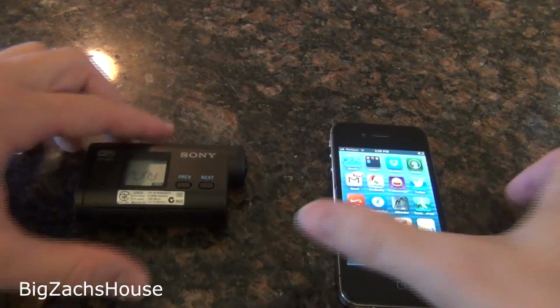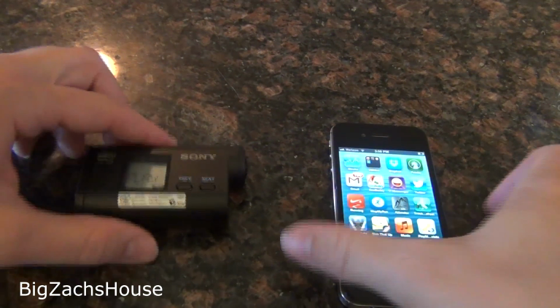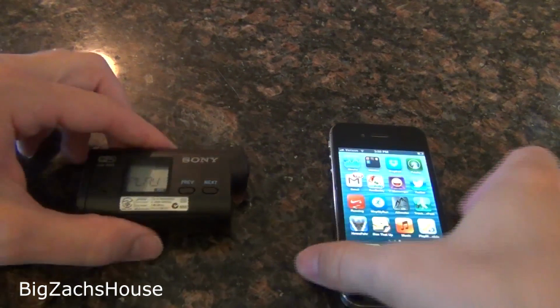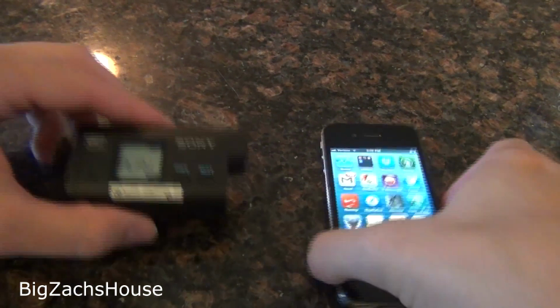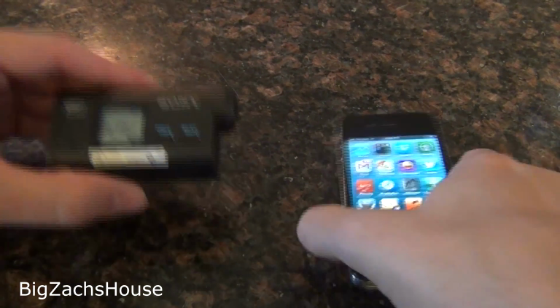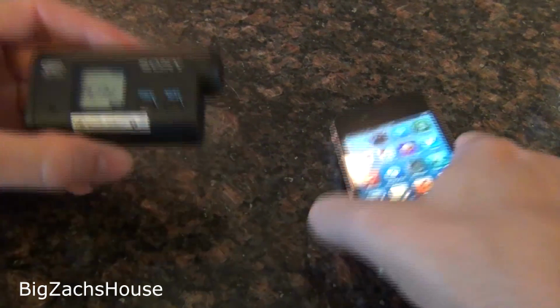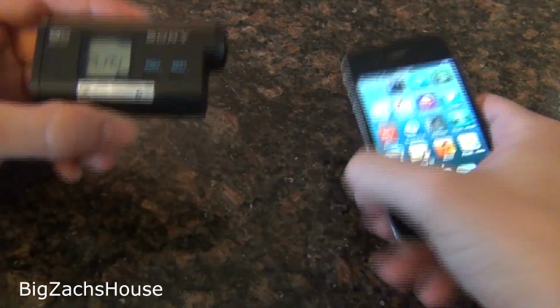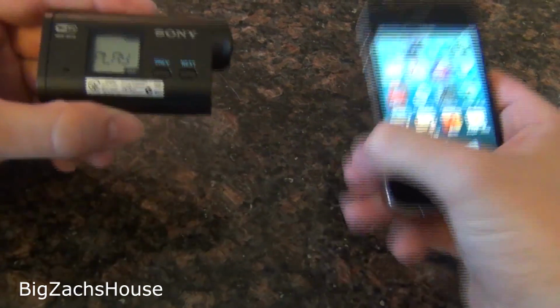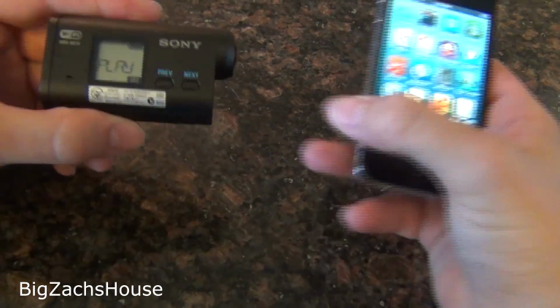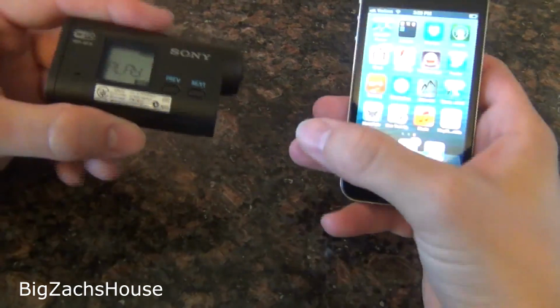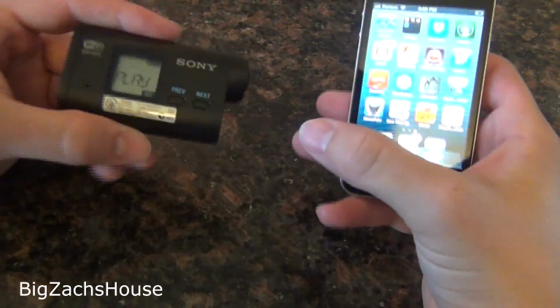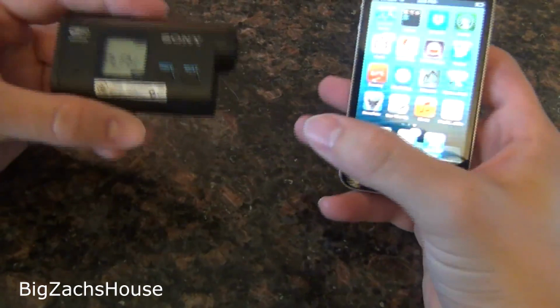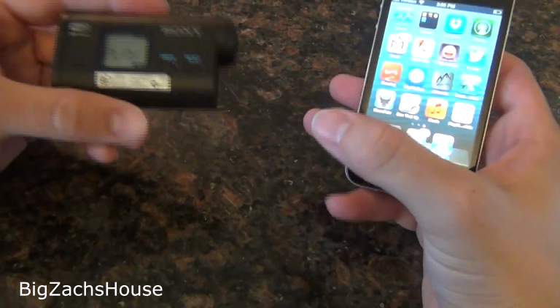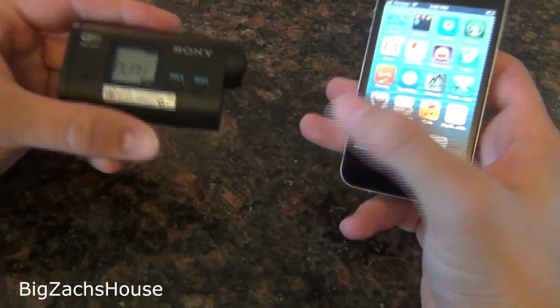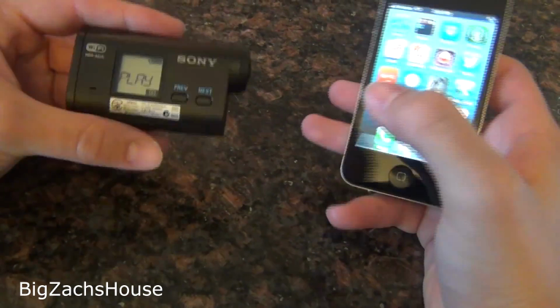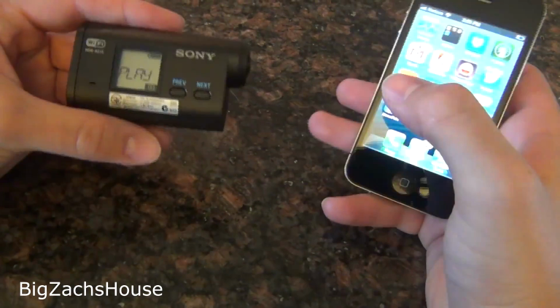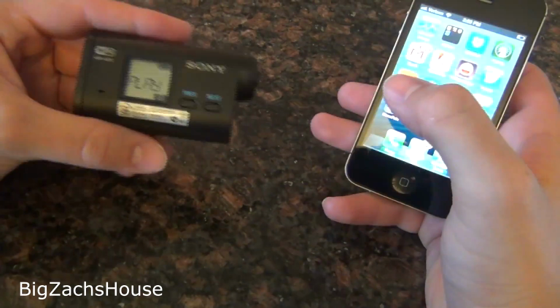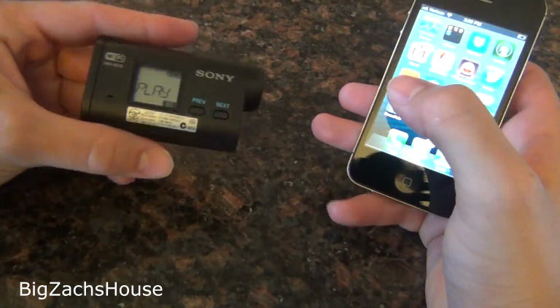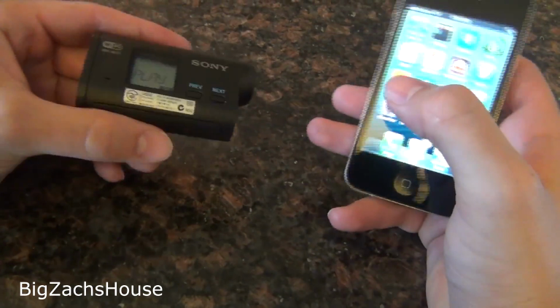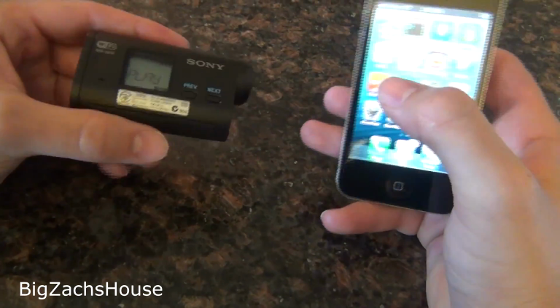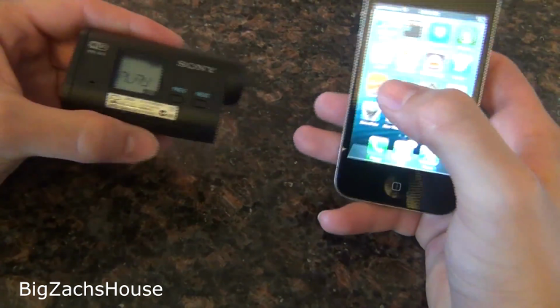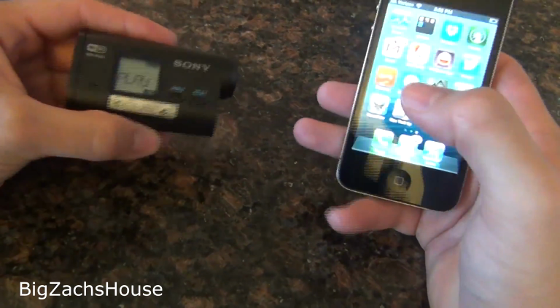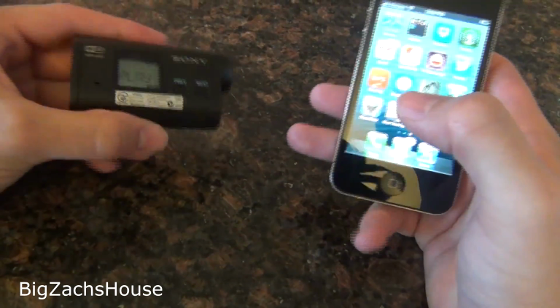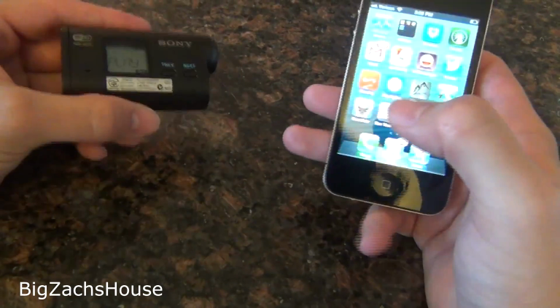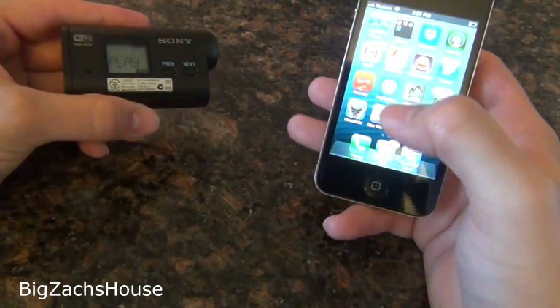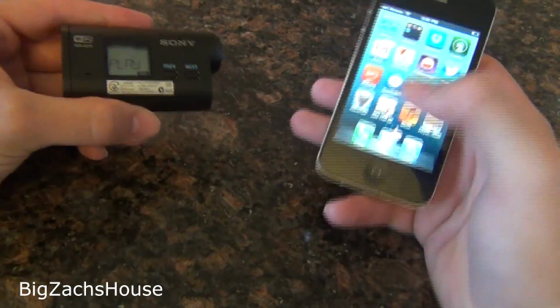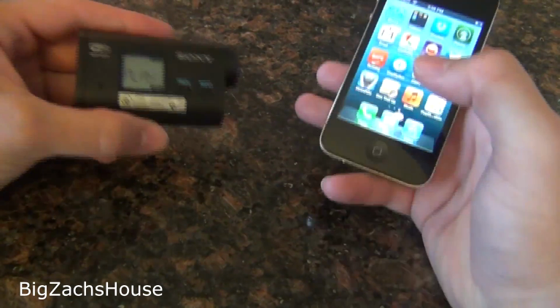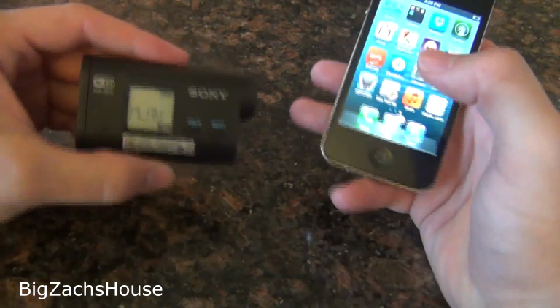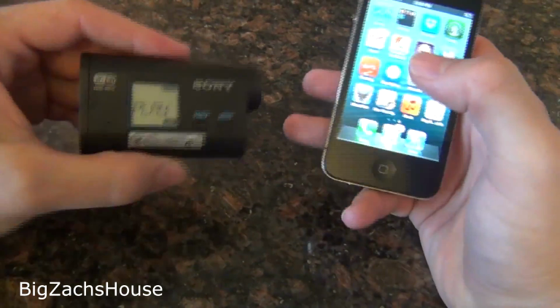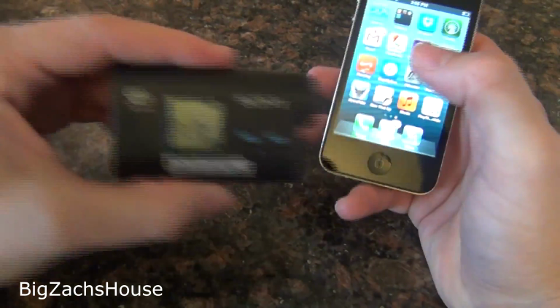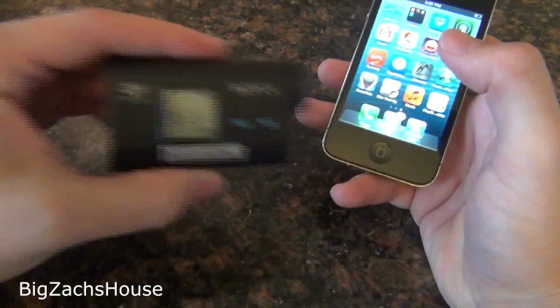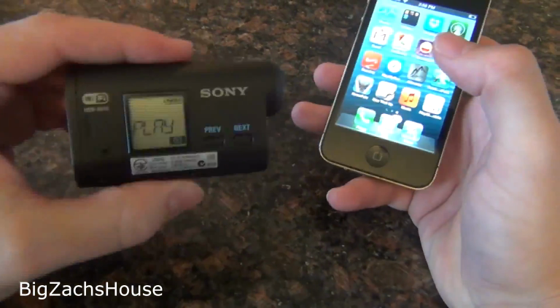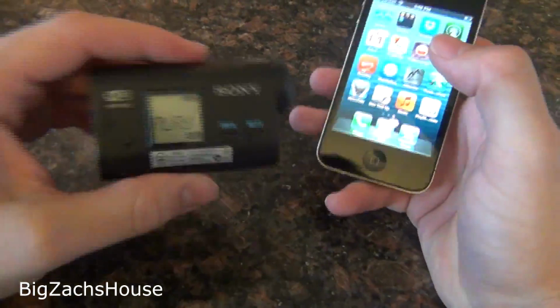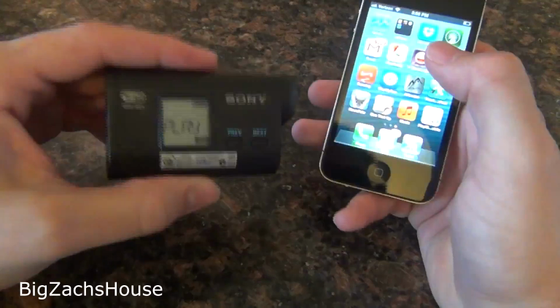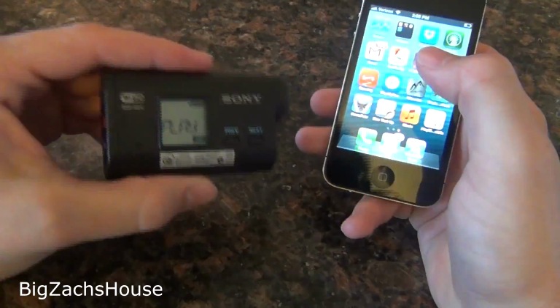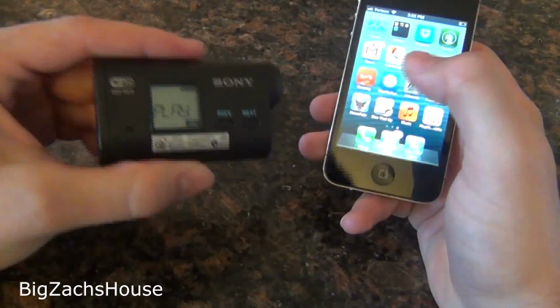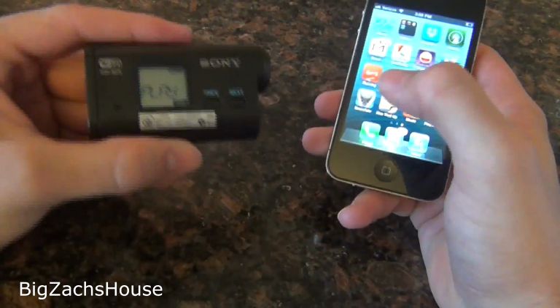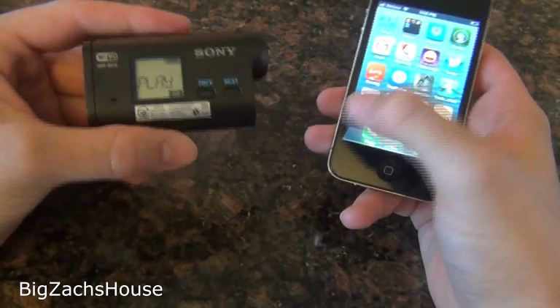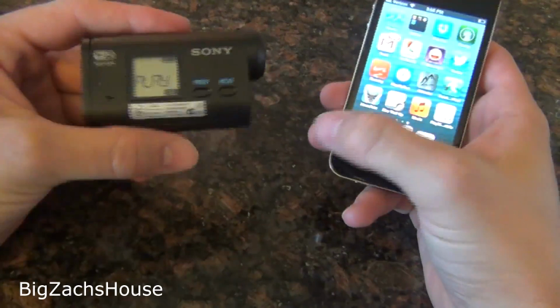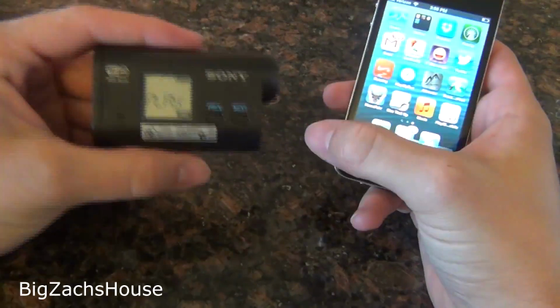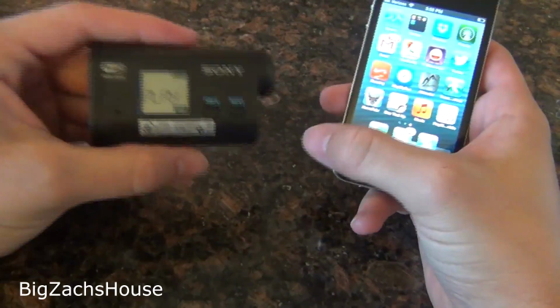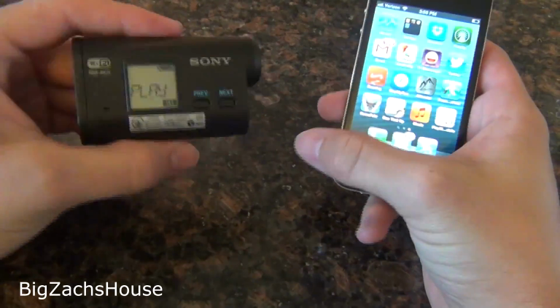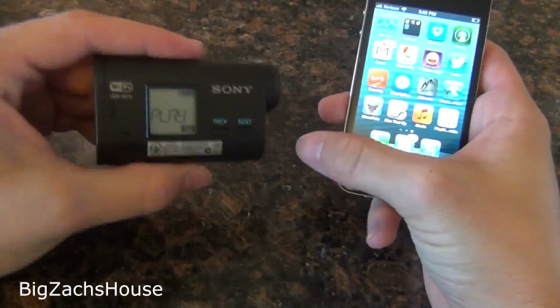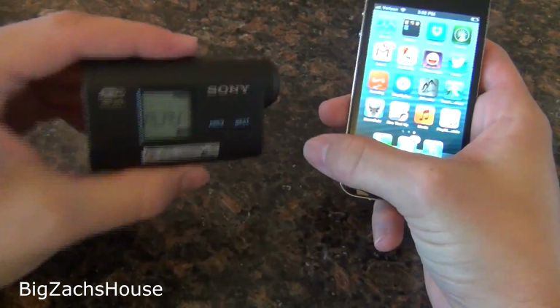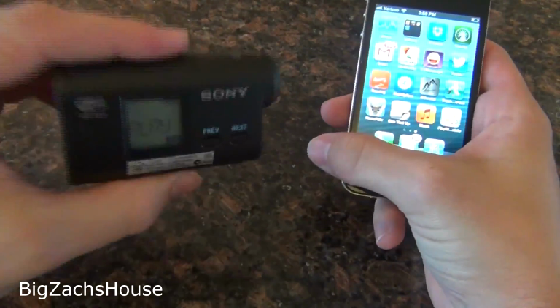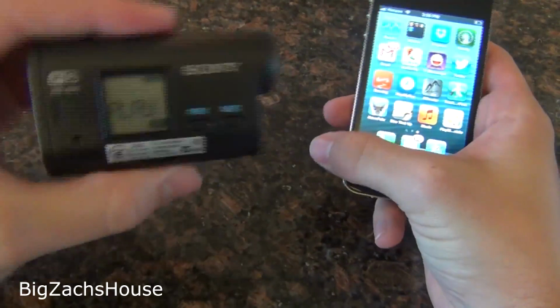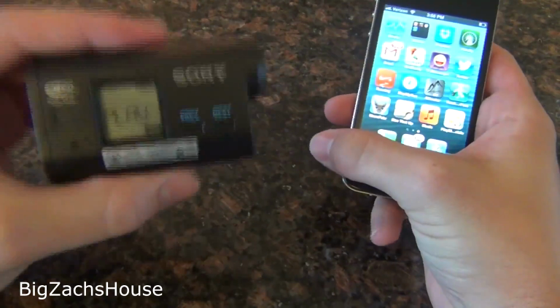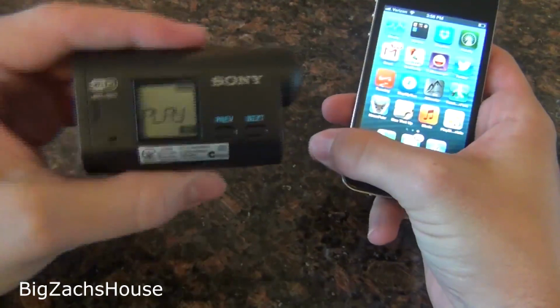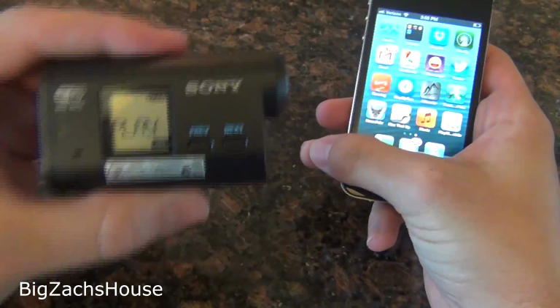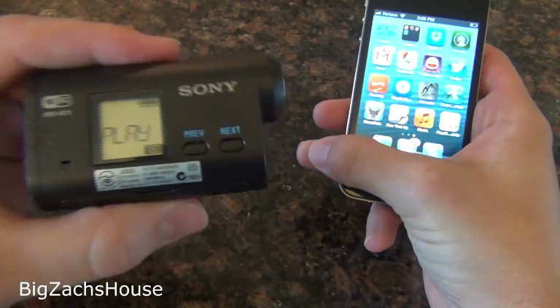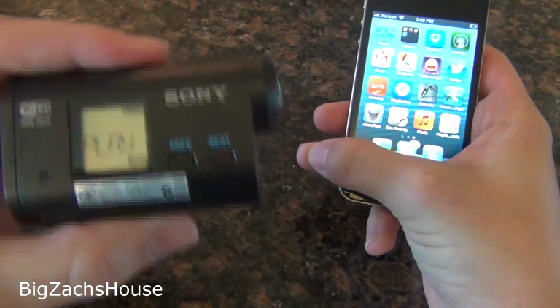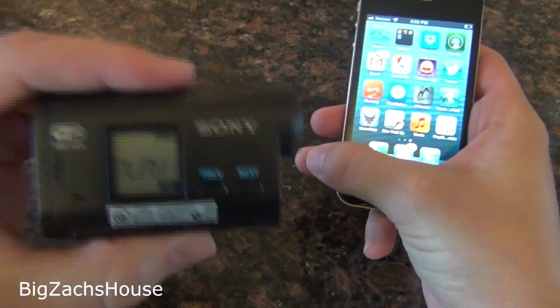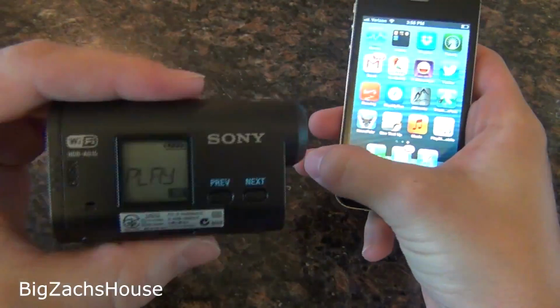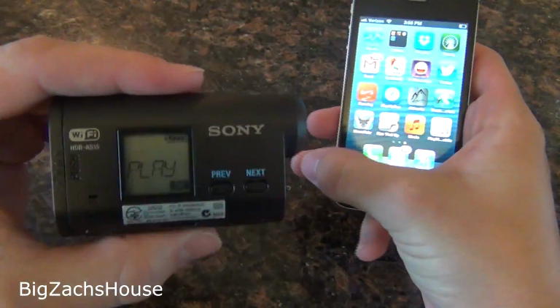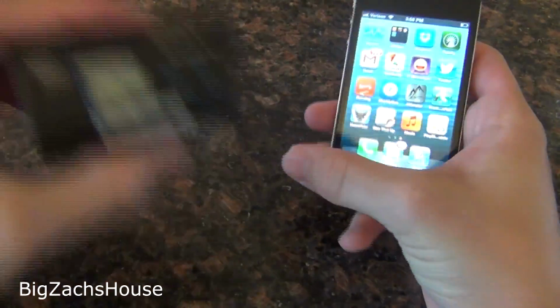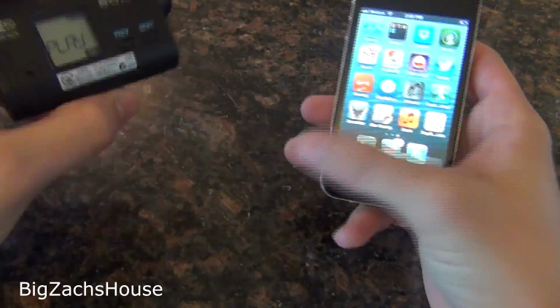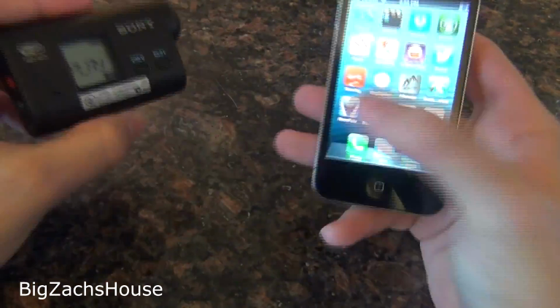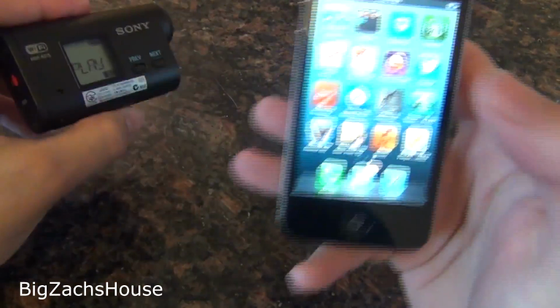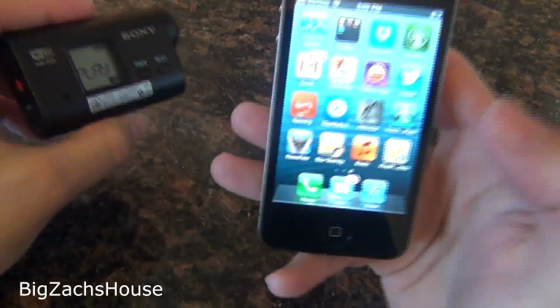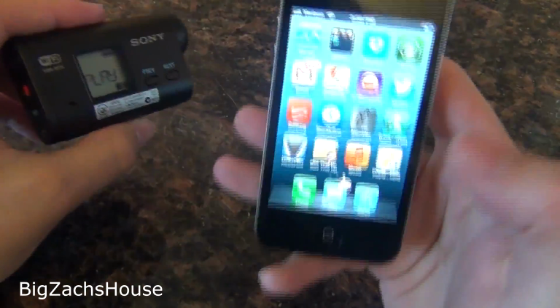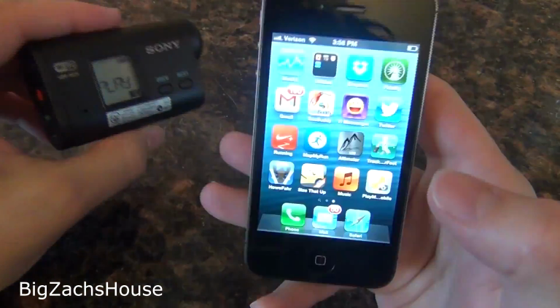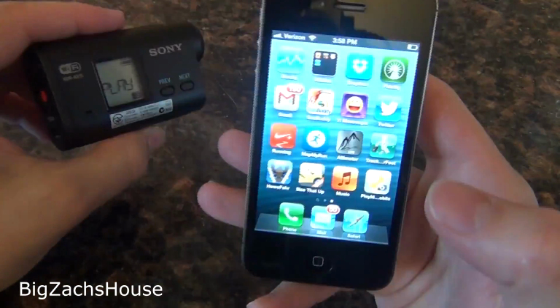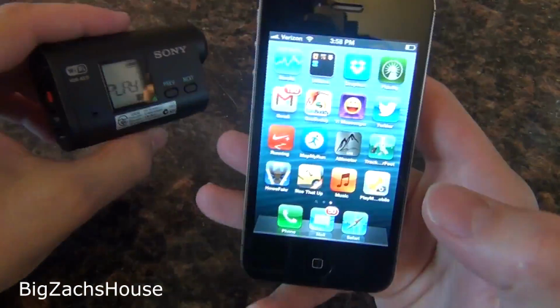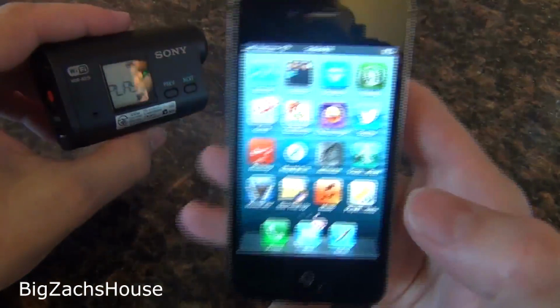Alright guys, in this video I'm going to show you how to direct upload from your Sony action cam to your smartphone.